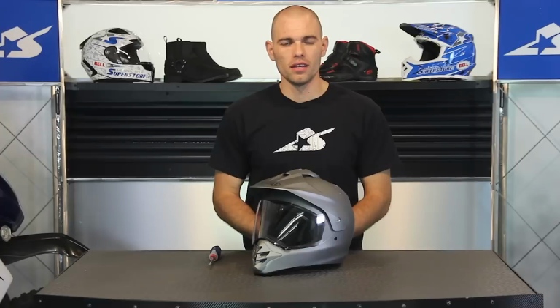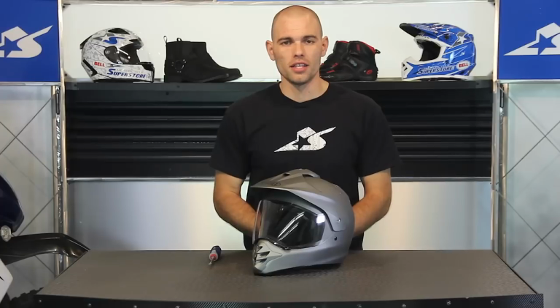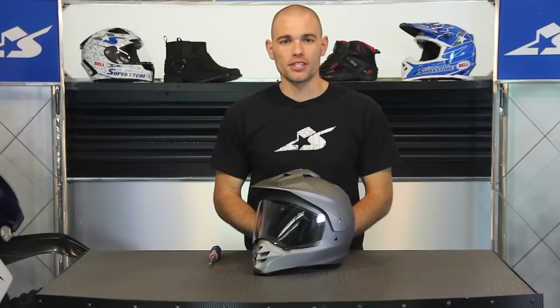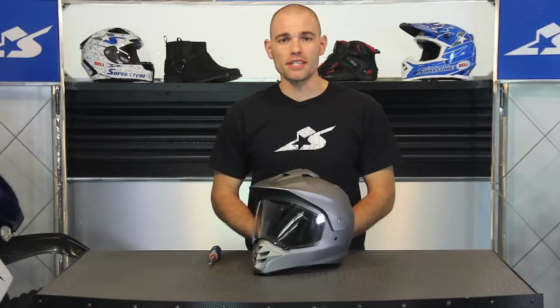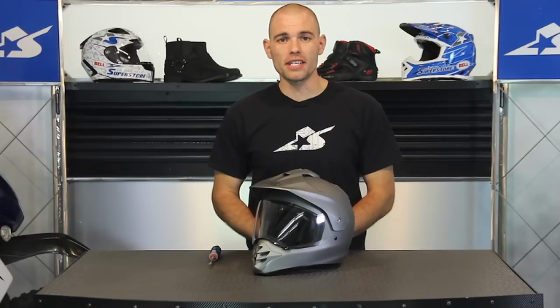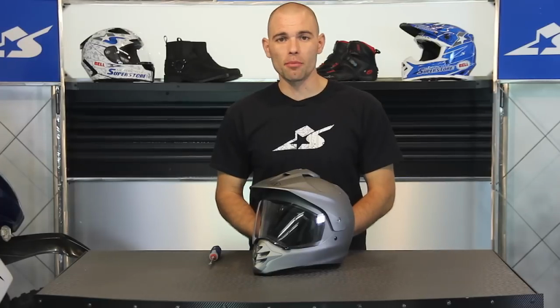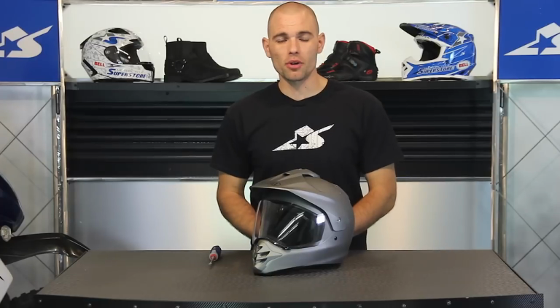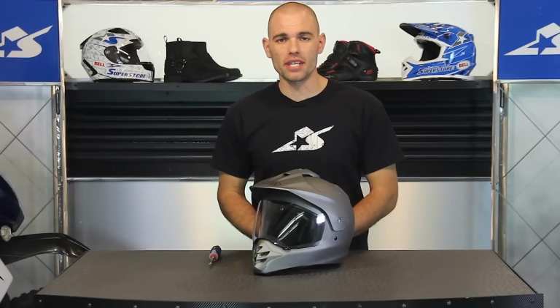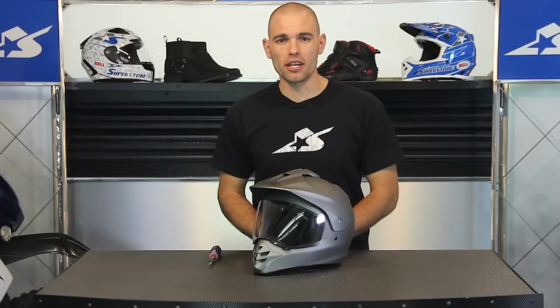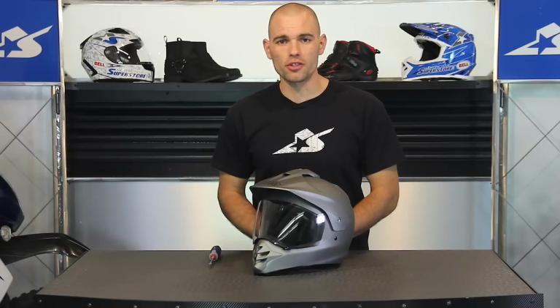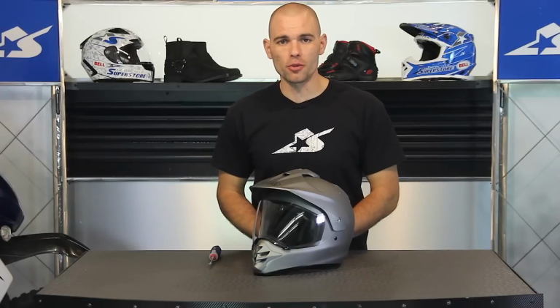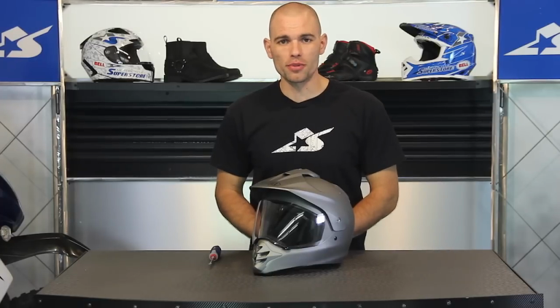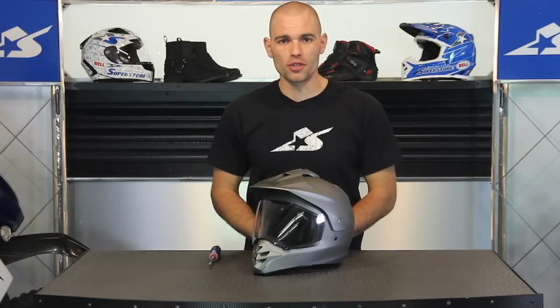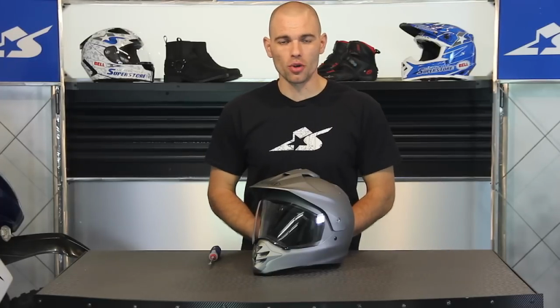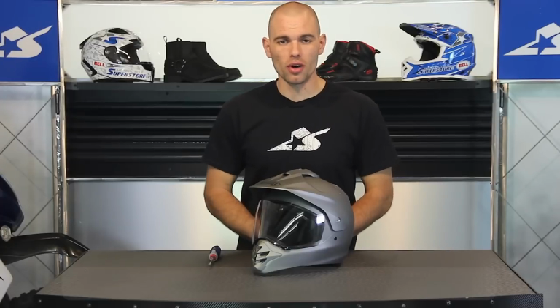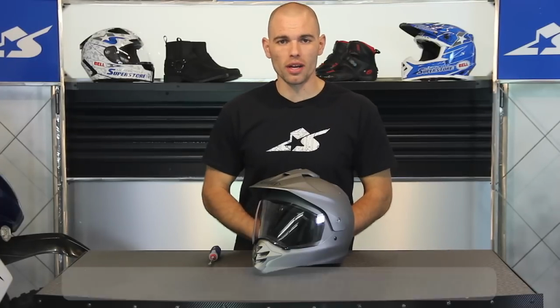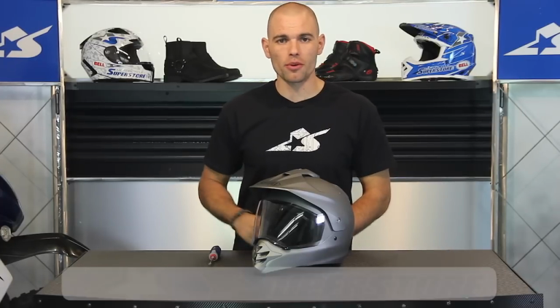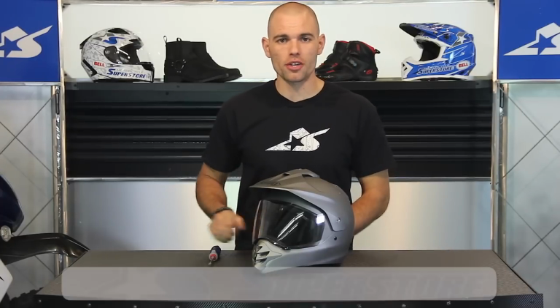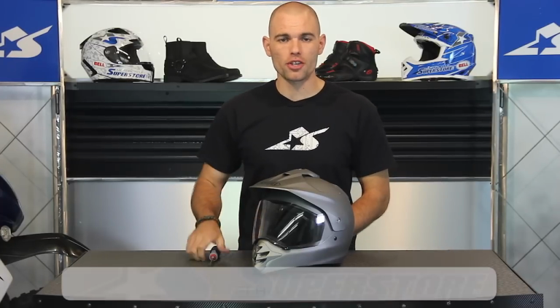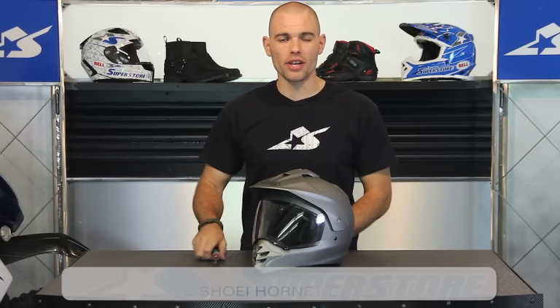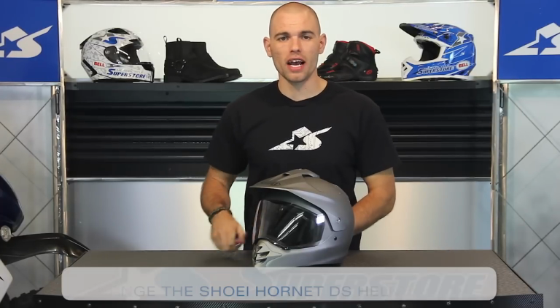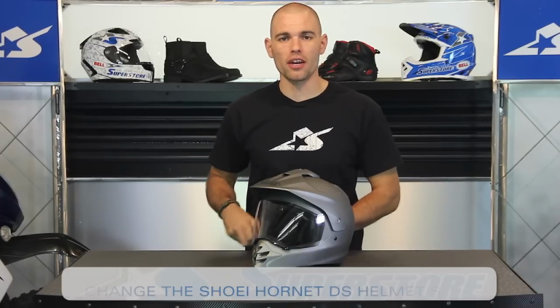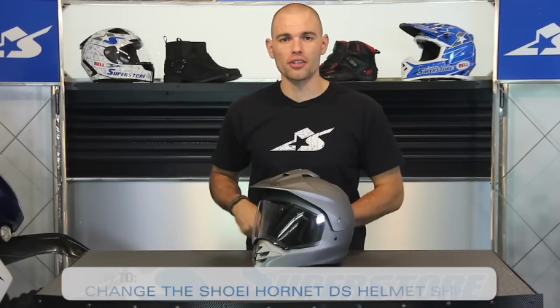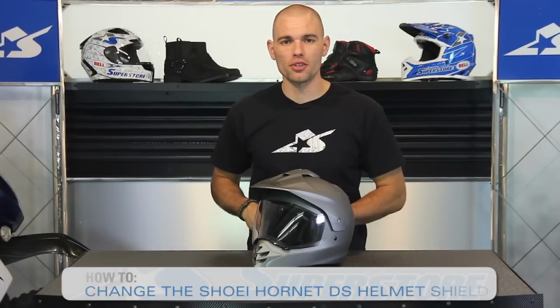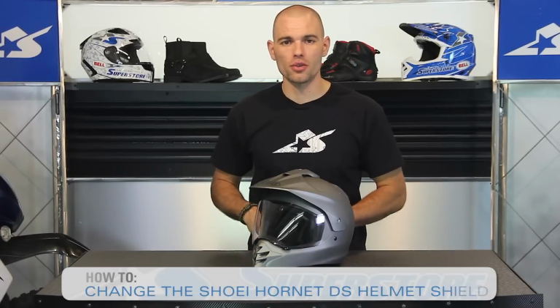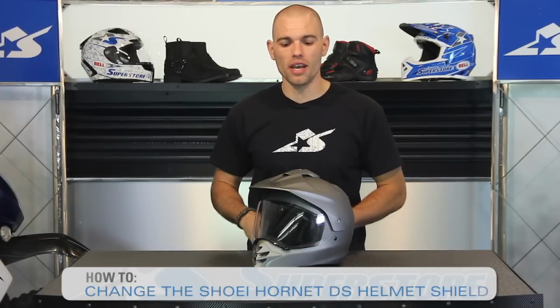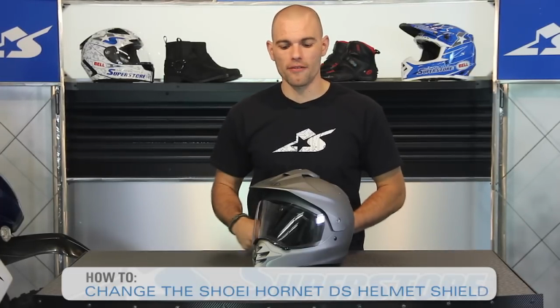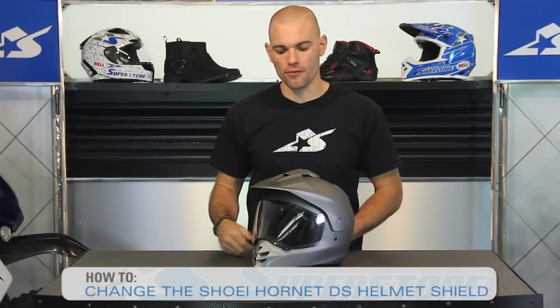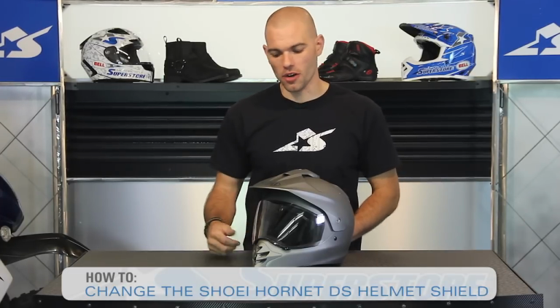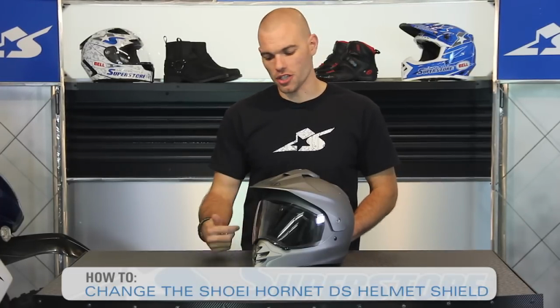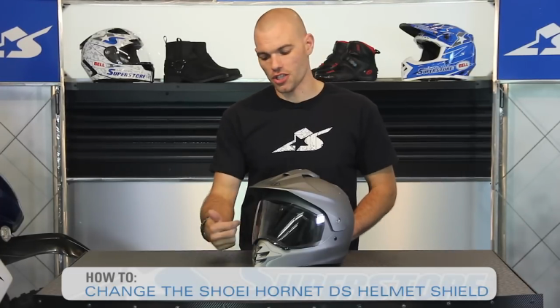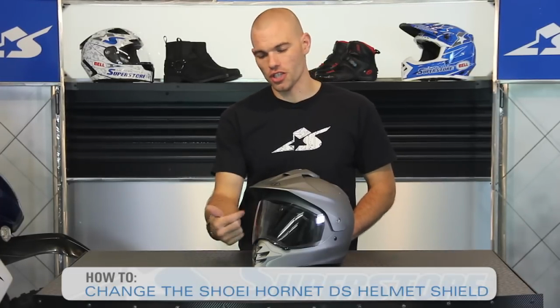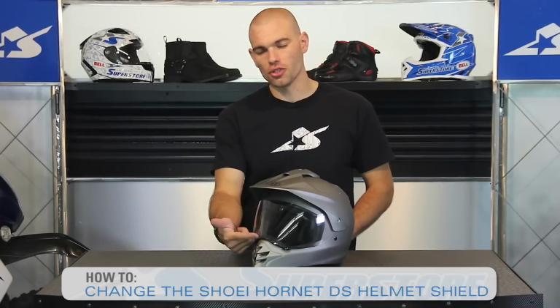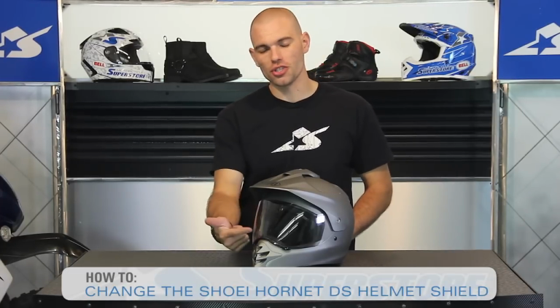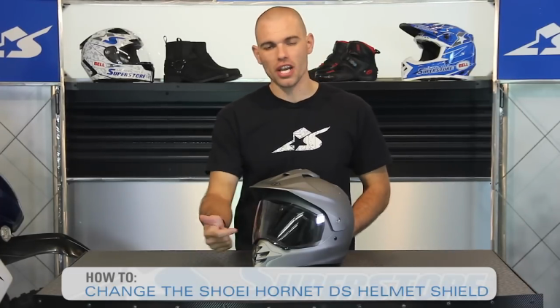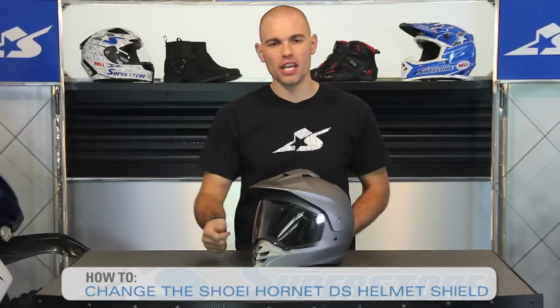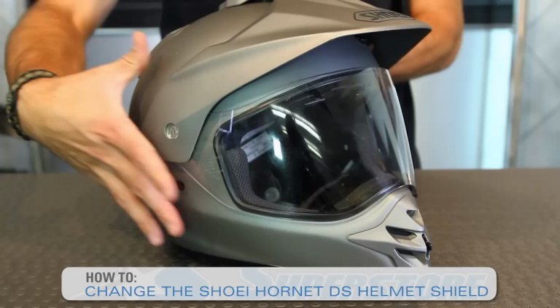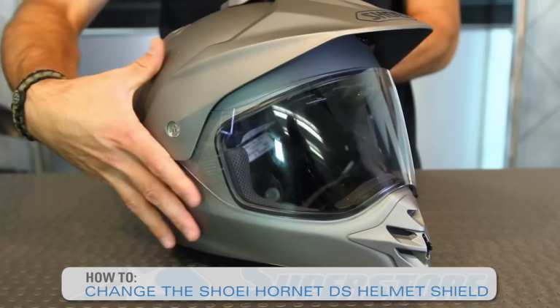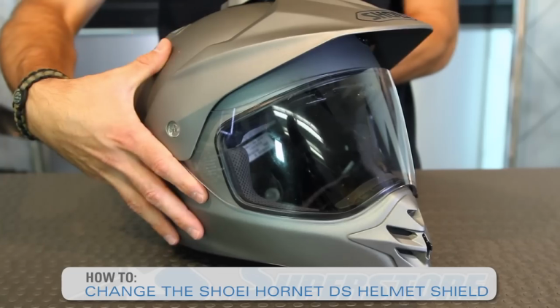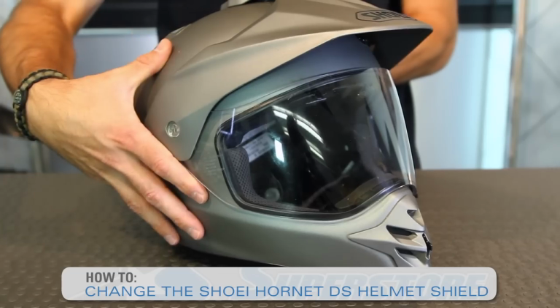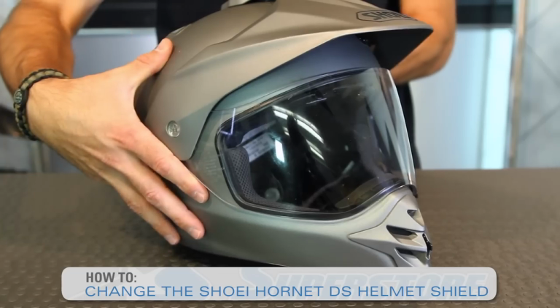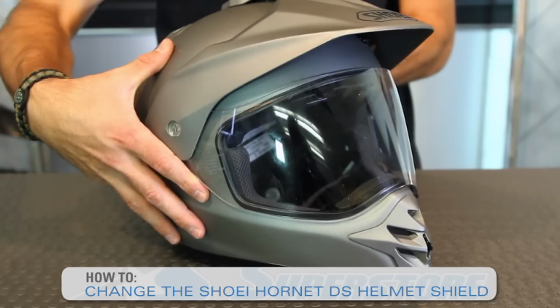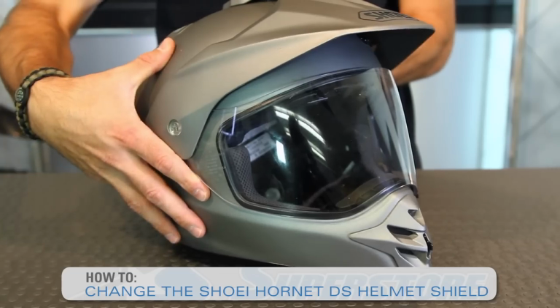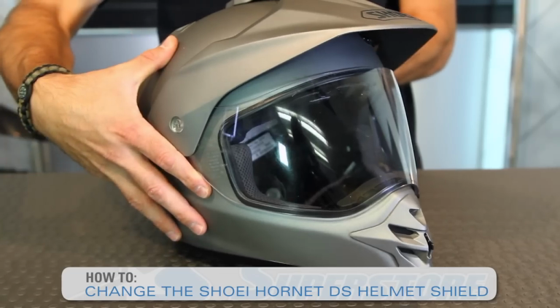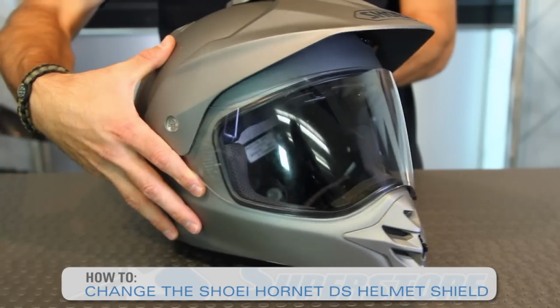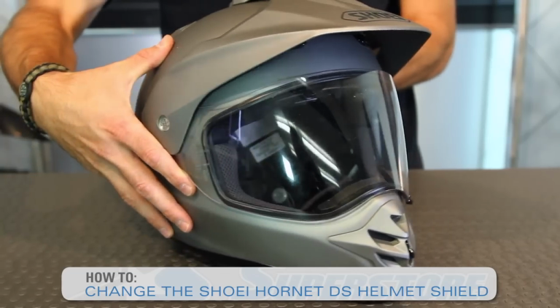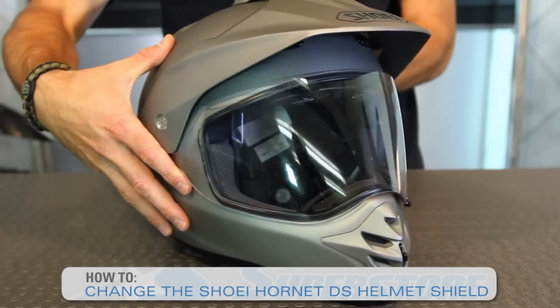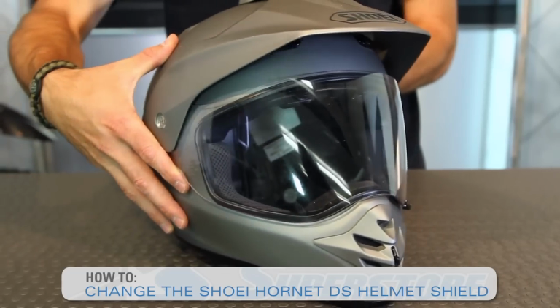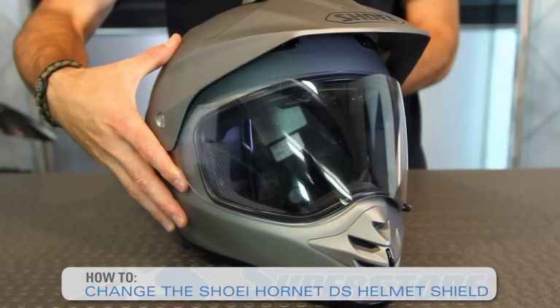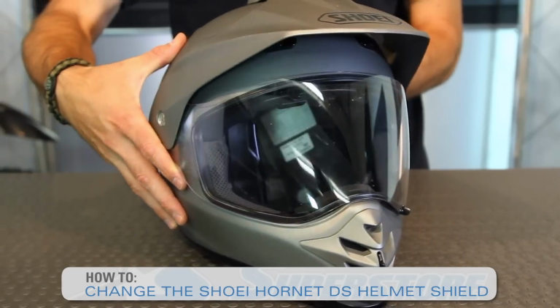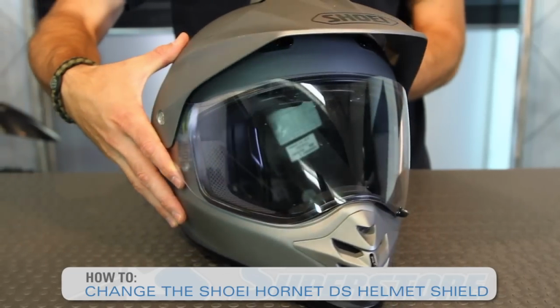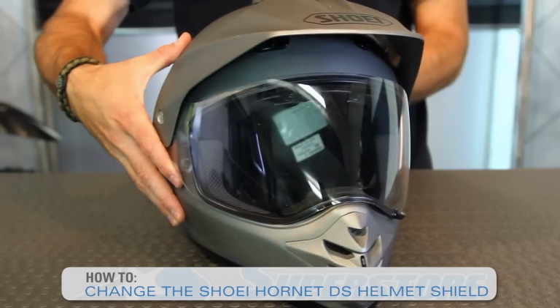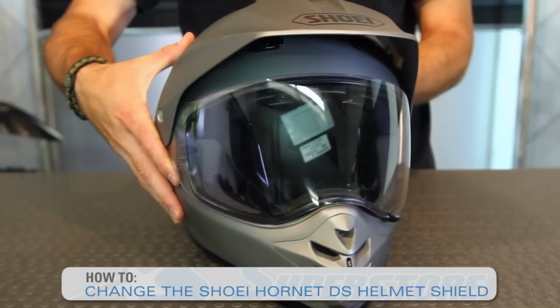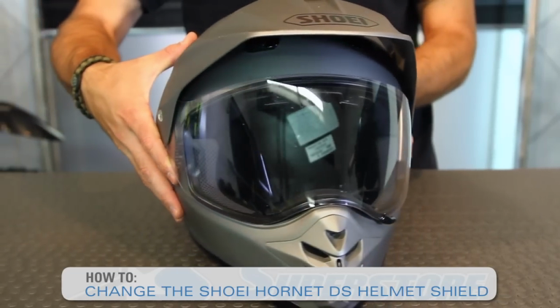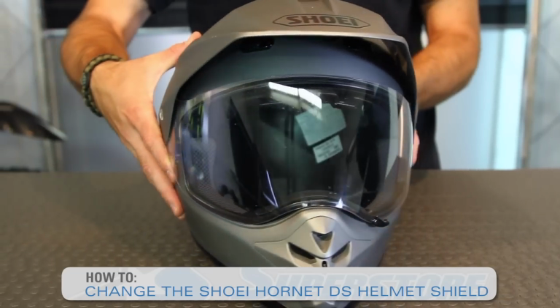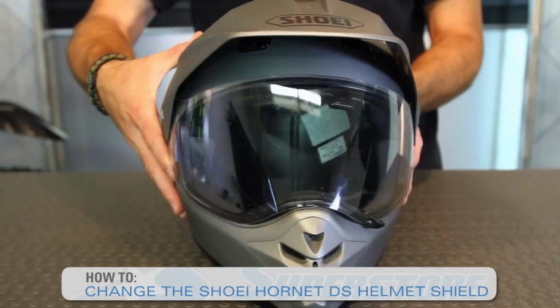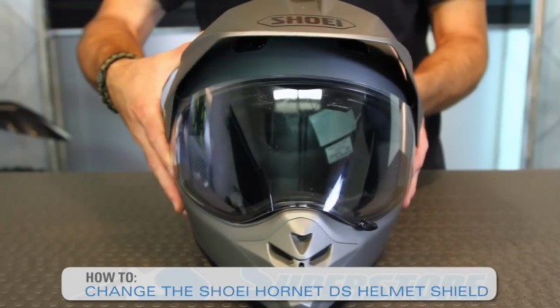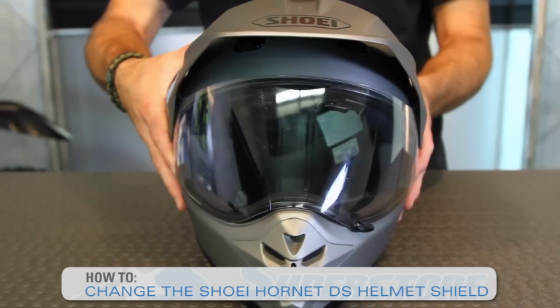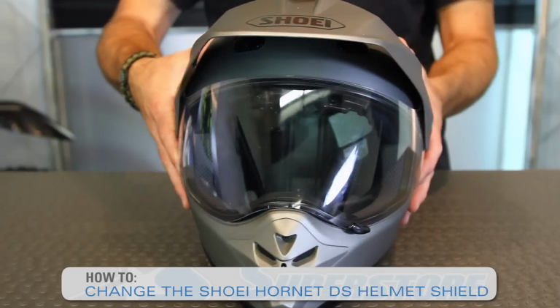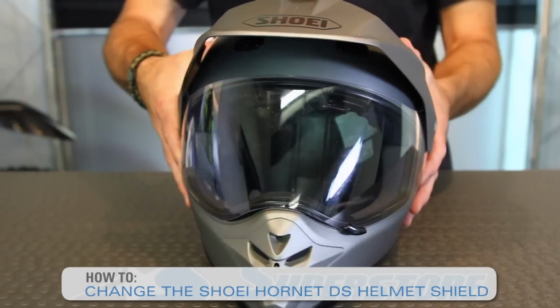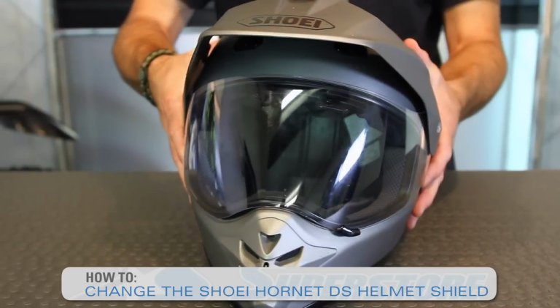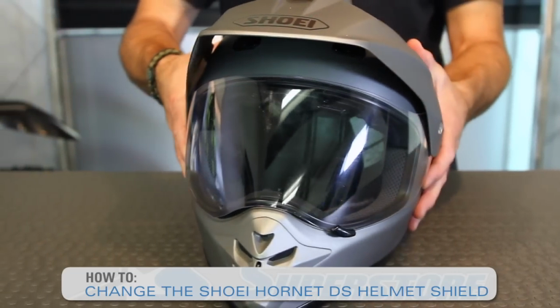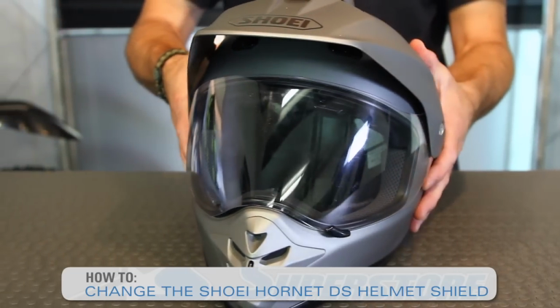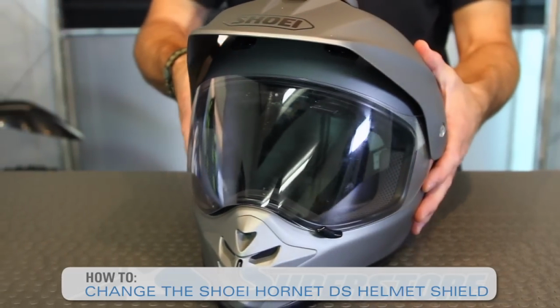It's JC at Motorcycle Superstore and we're going to show you how to do a front shield change on your Shoei Hornet DS helmet, an Adventure Touring Helmet.